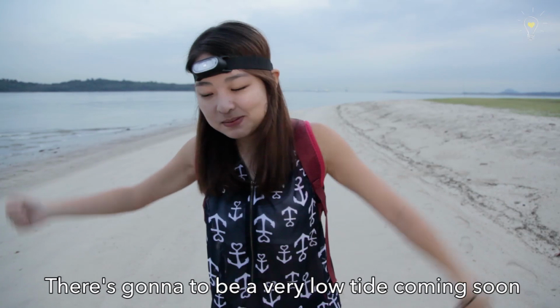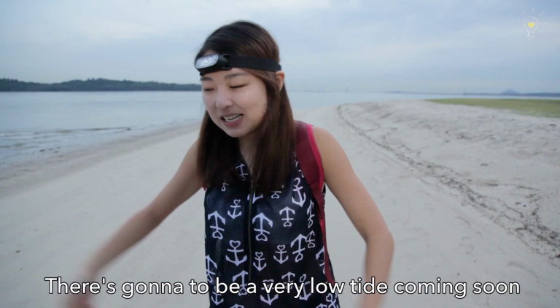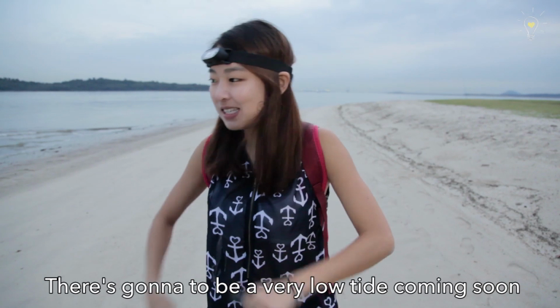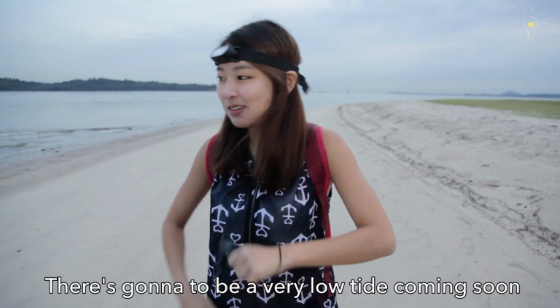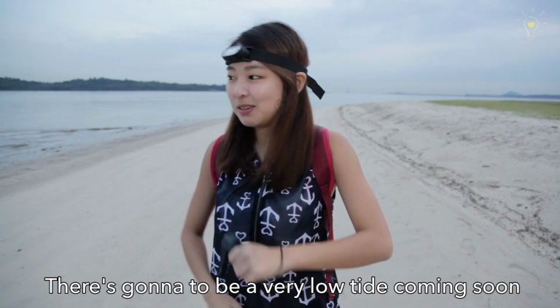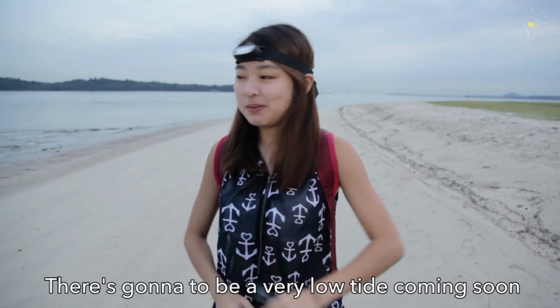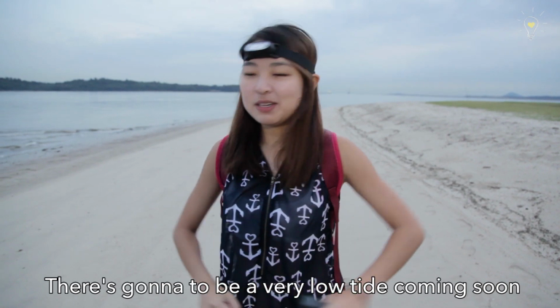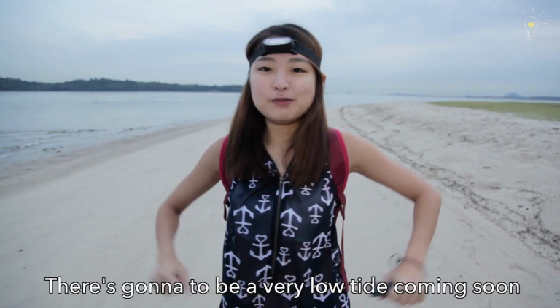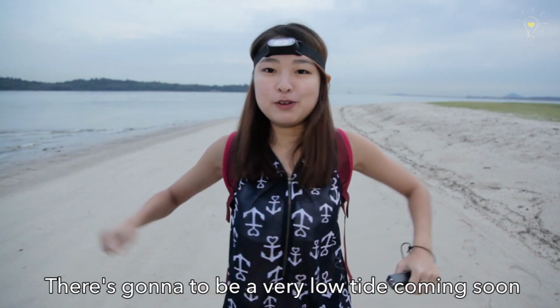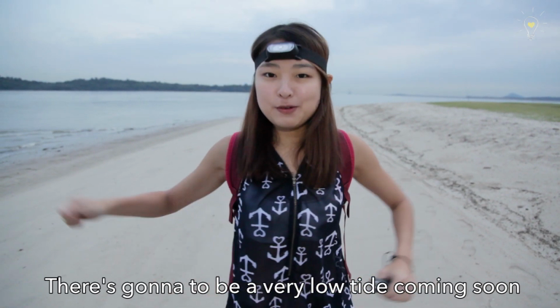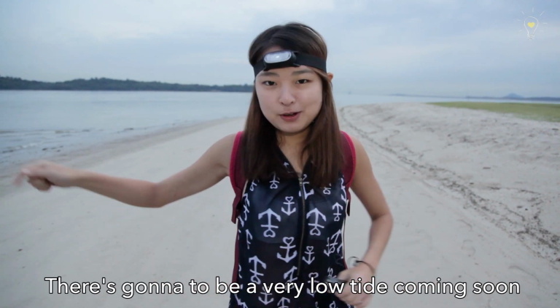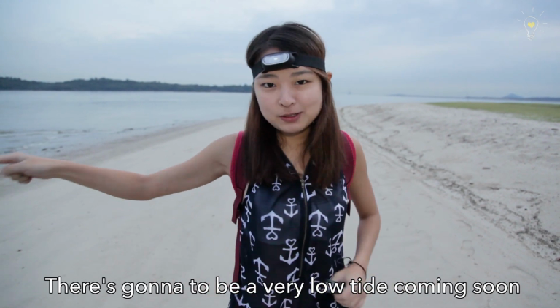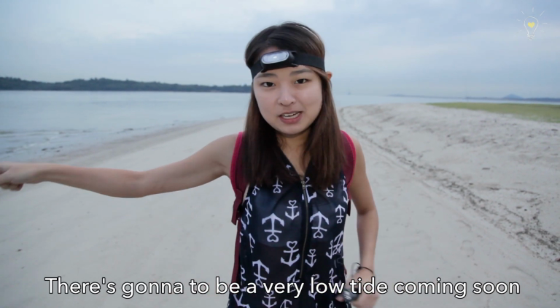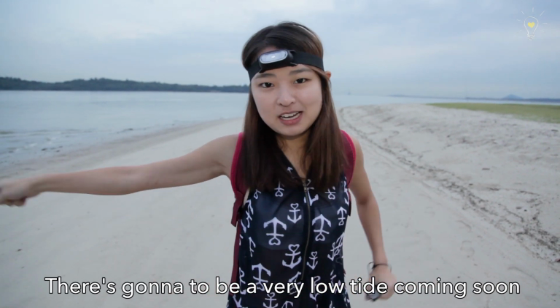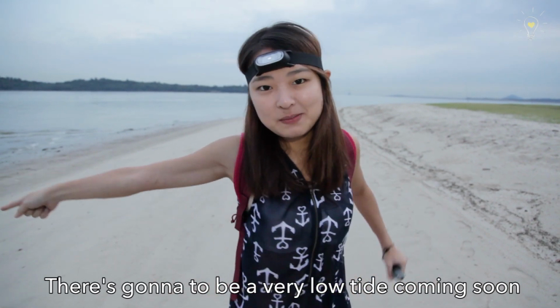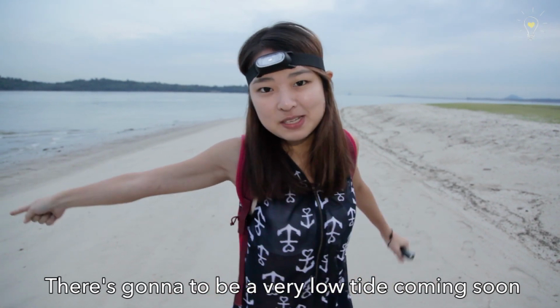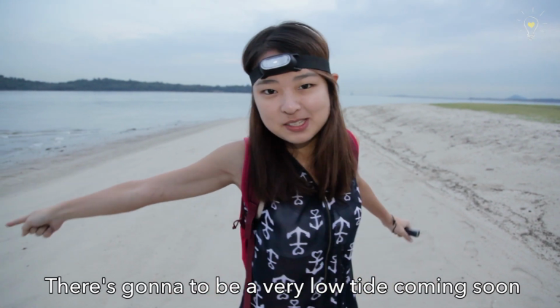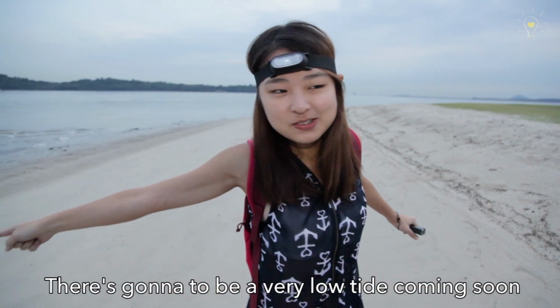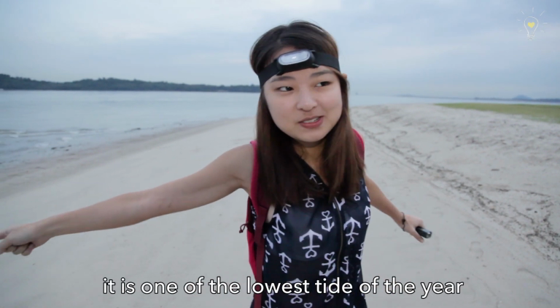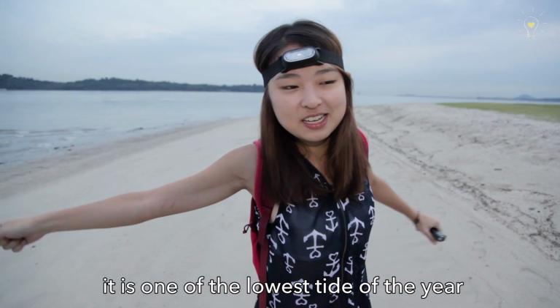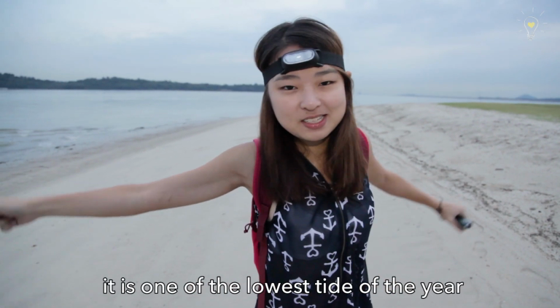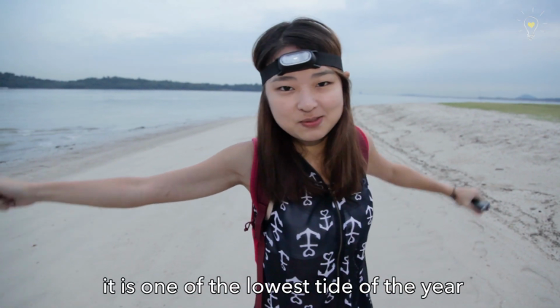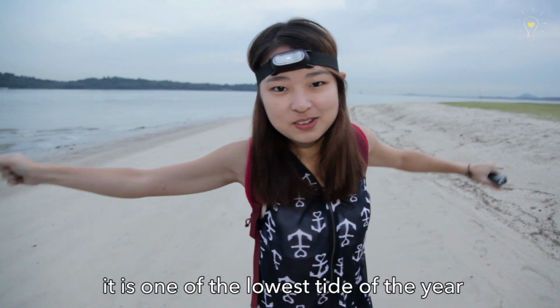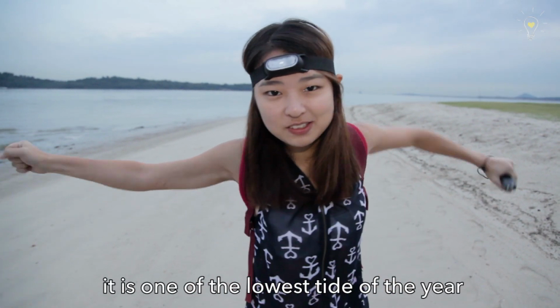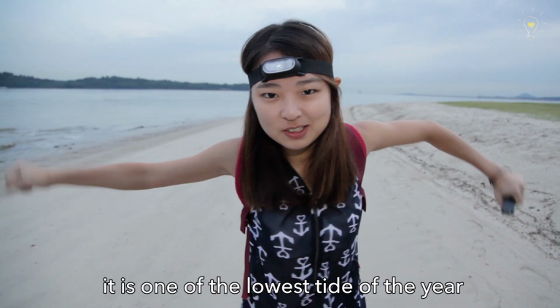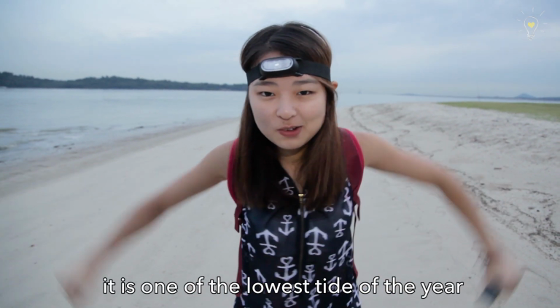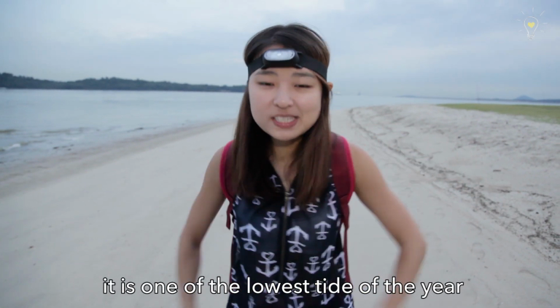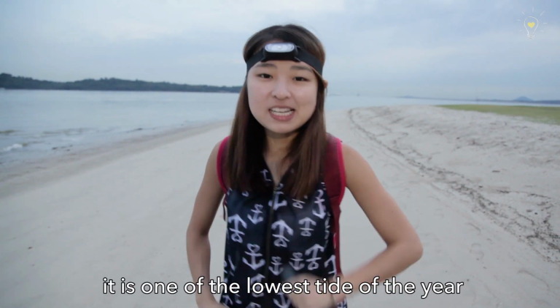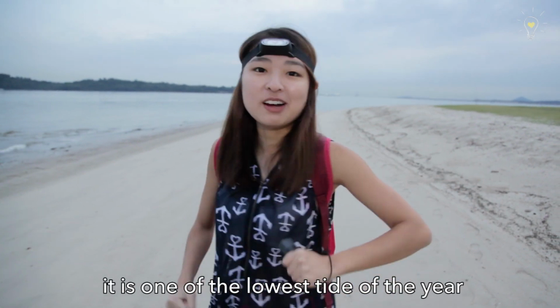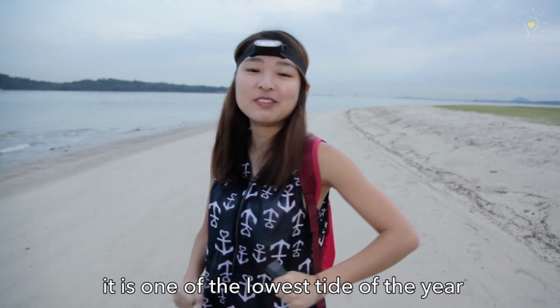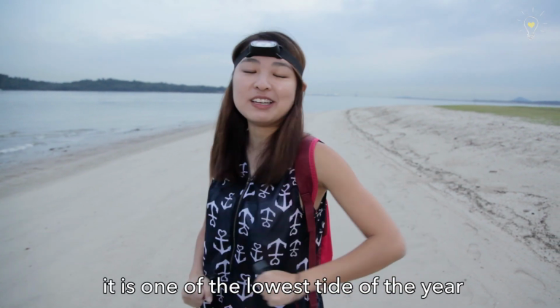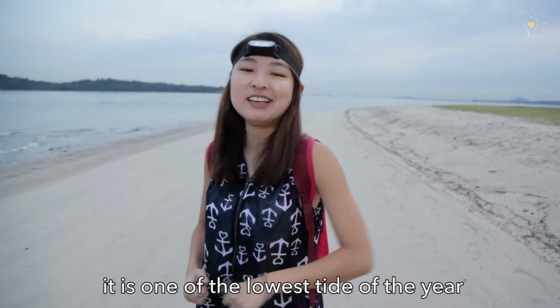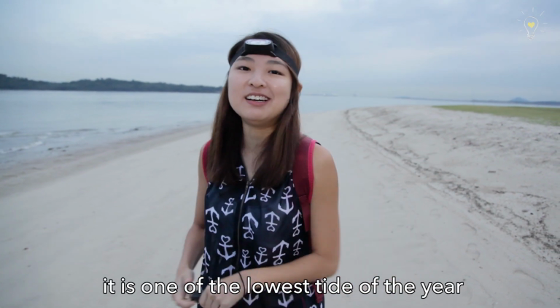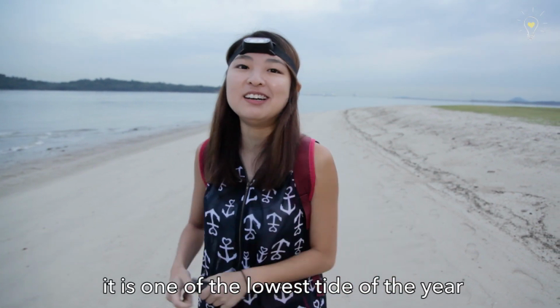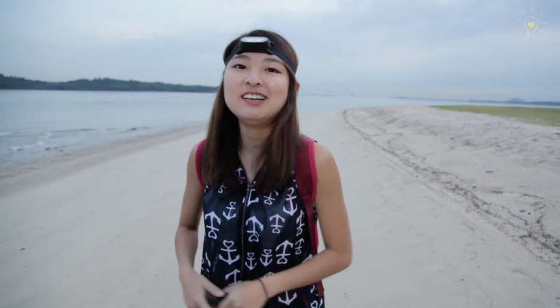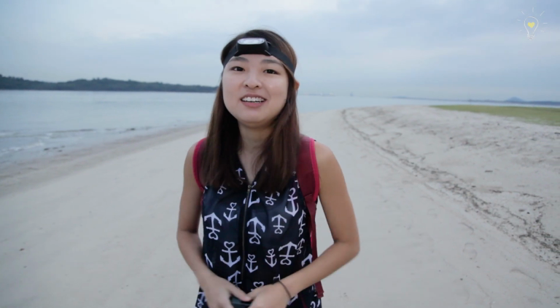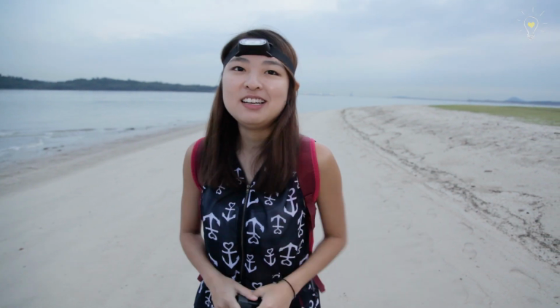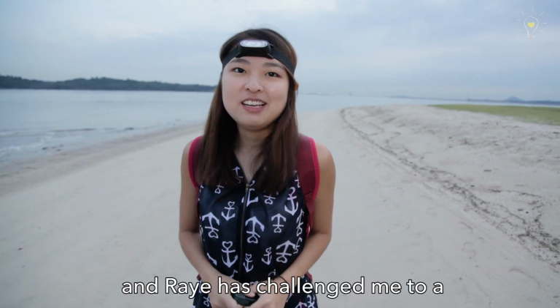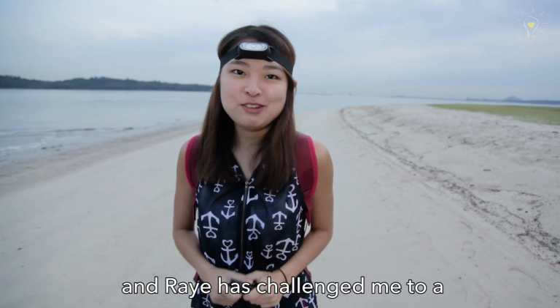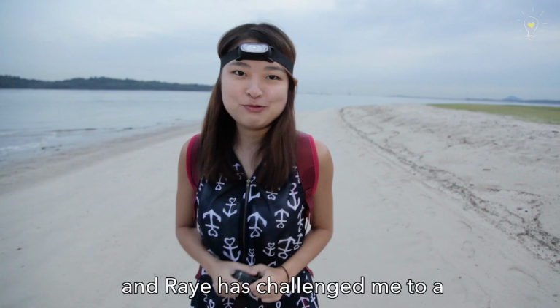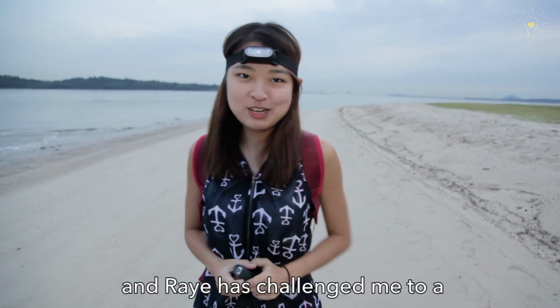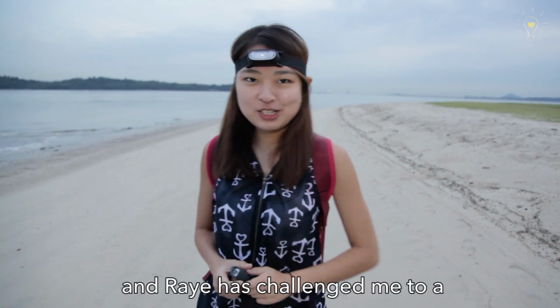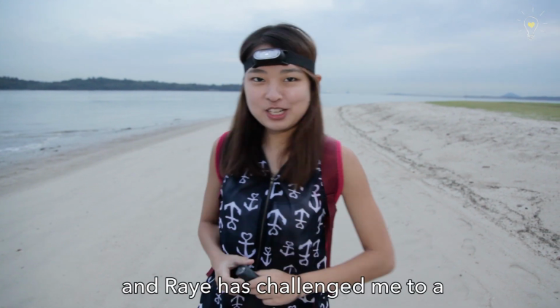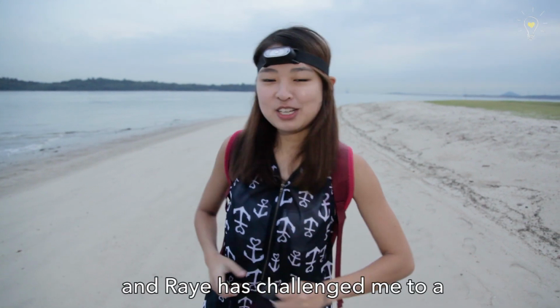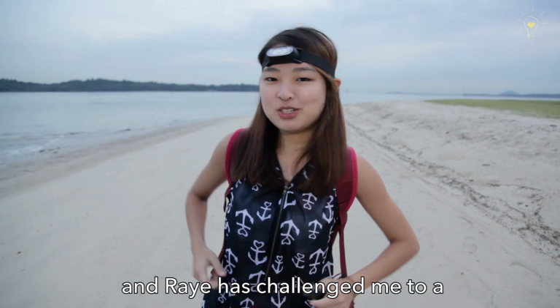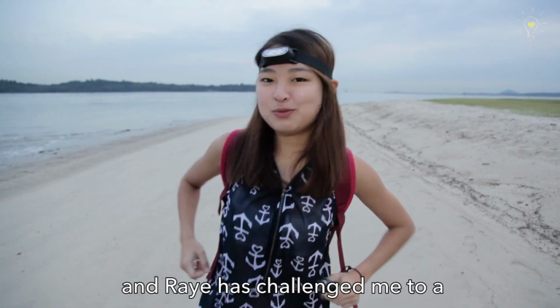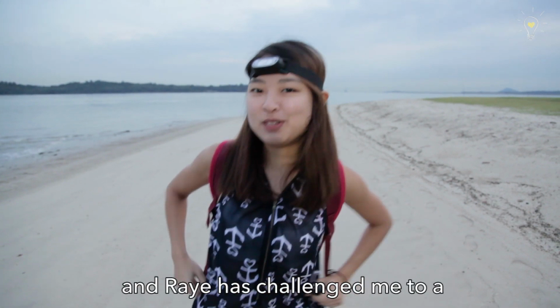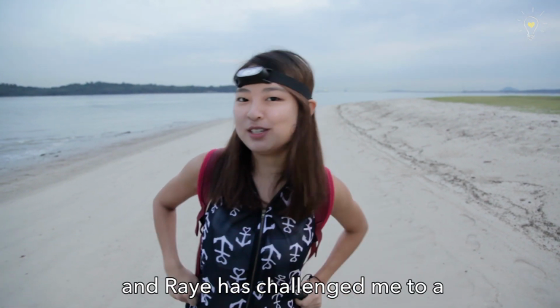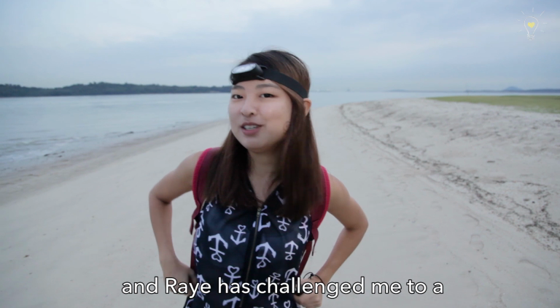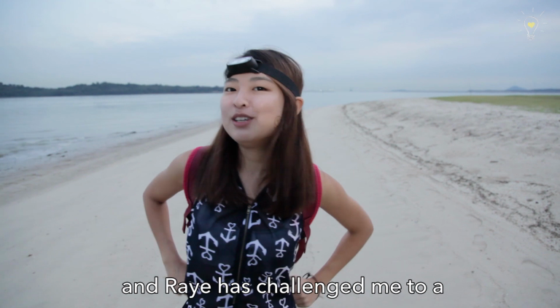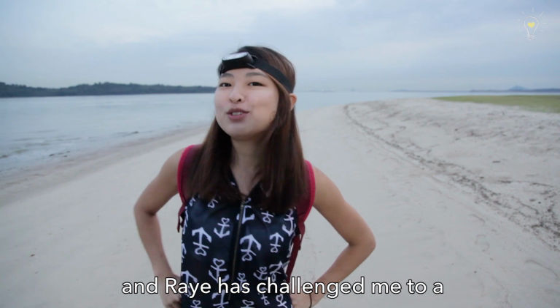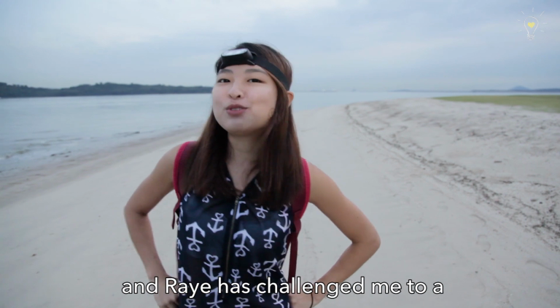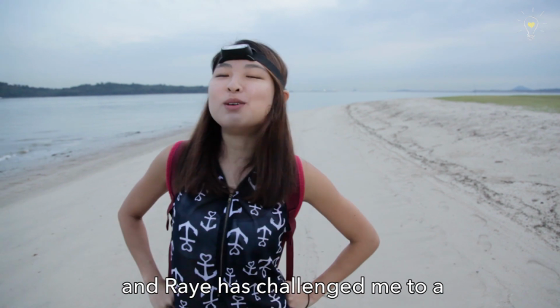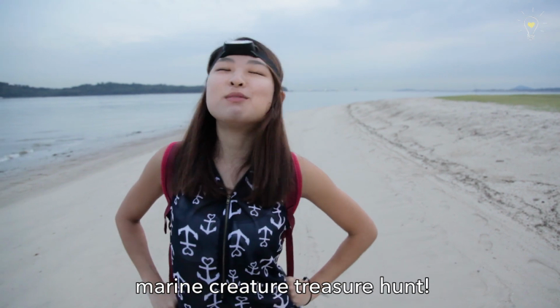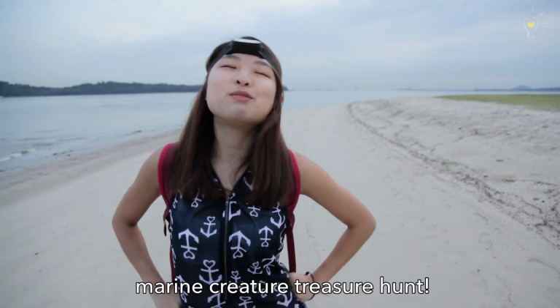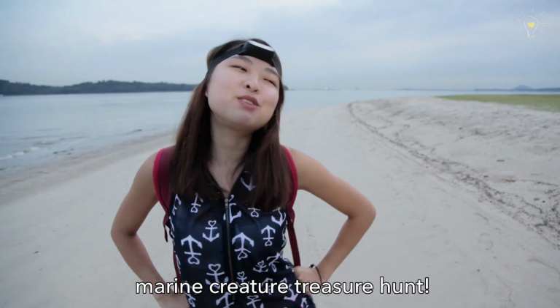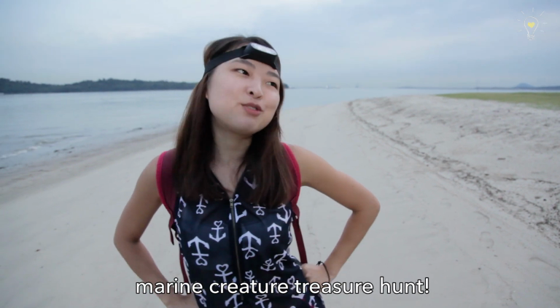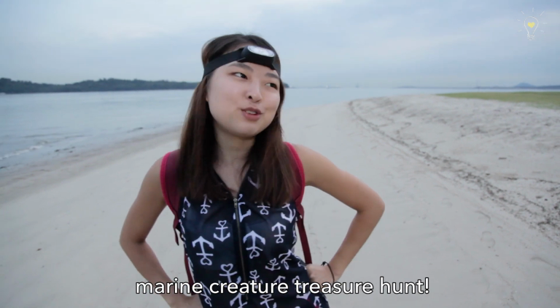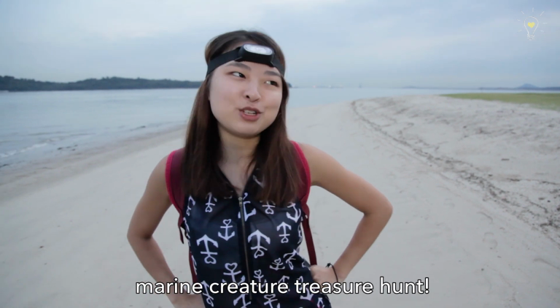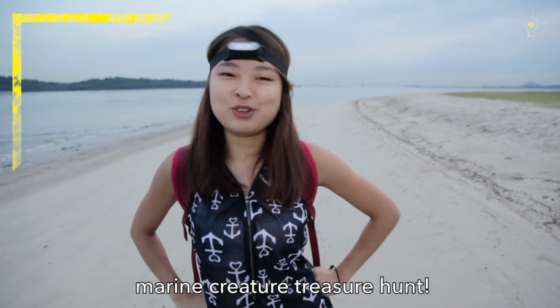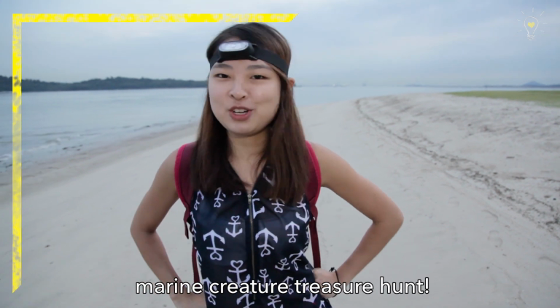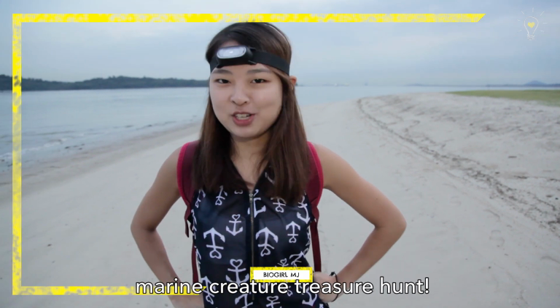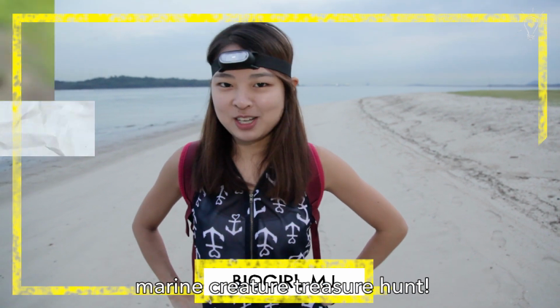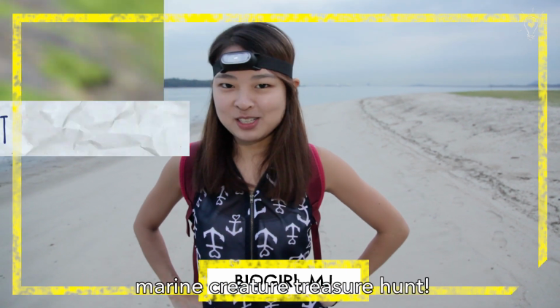There's going to be a very low tide coming soon, and it's one of the lowest tides of the year. And Ray has challenged me to a marine creature treasure hunt.